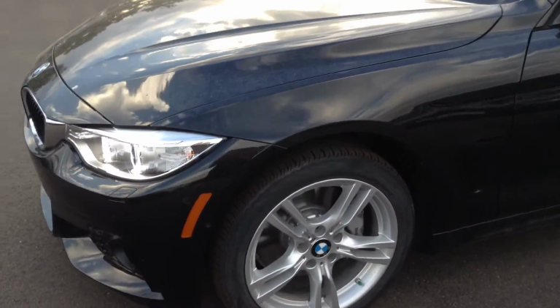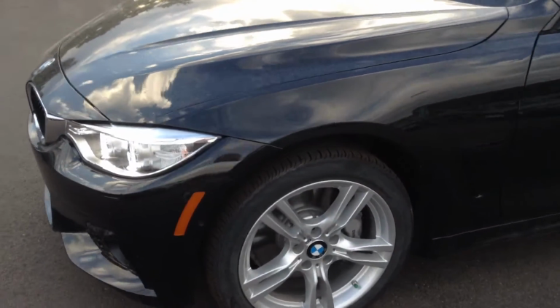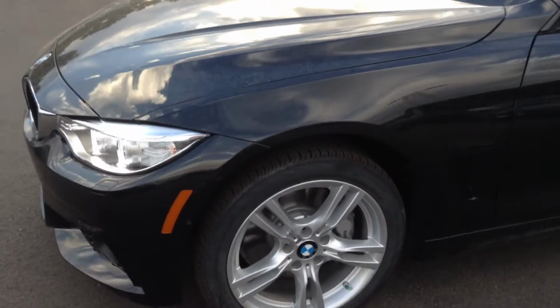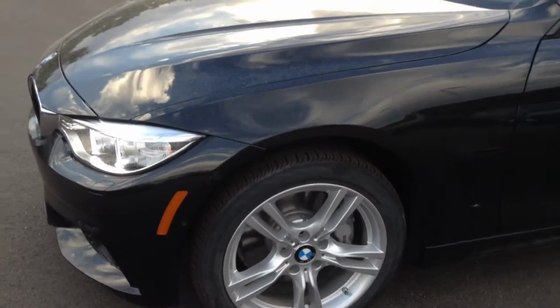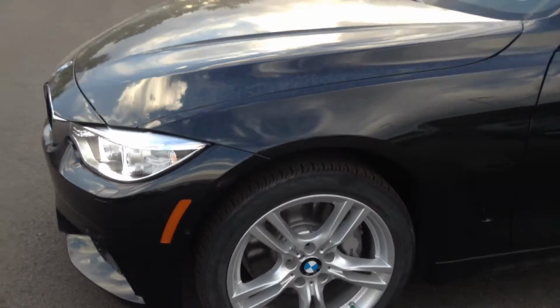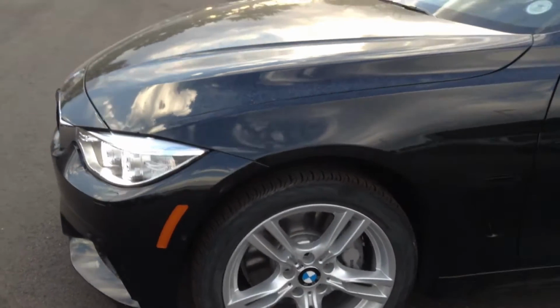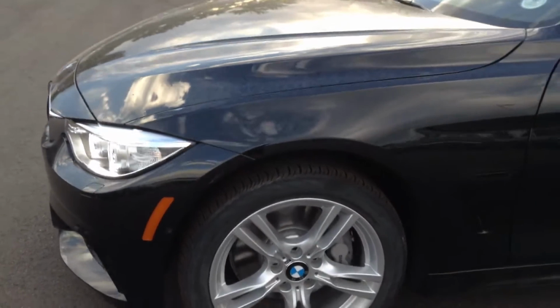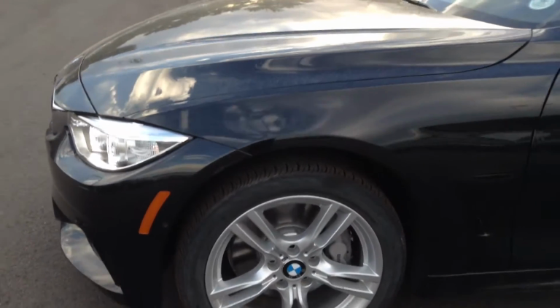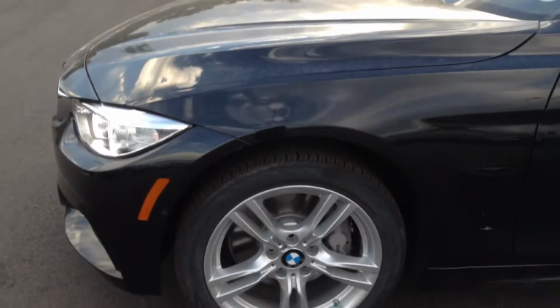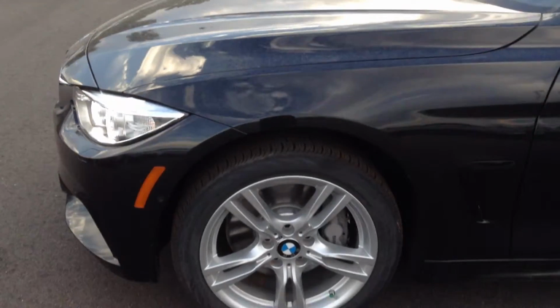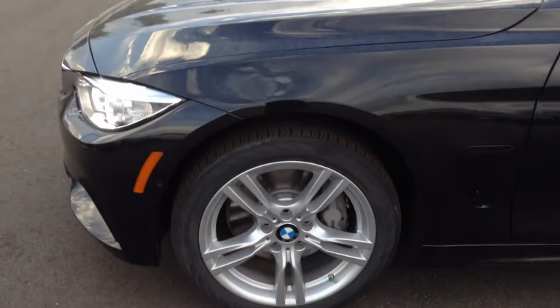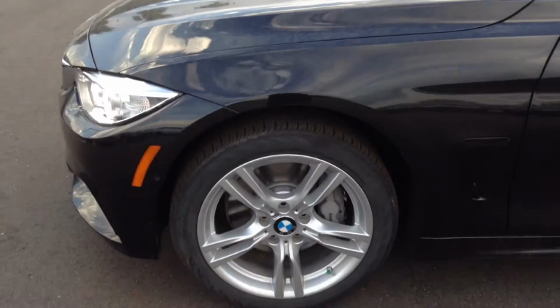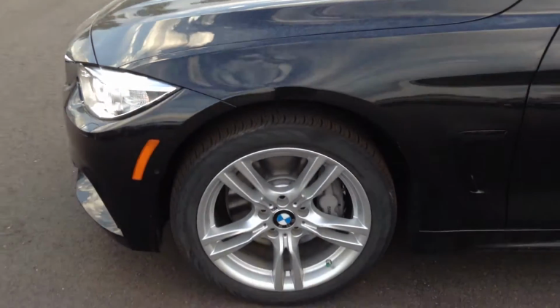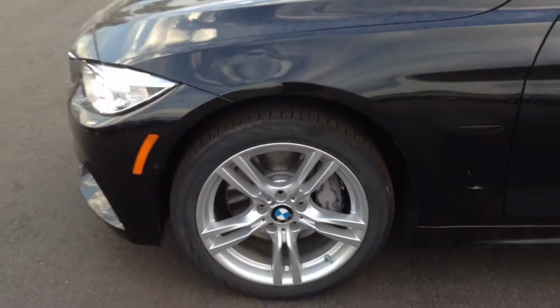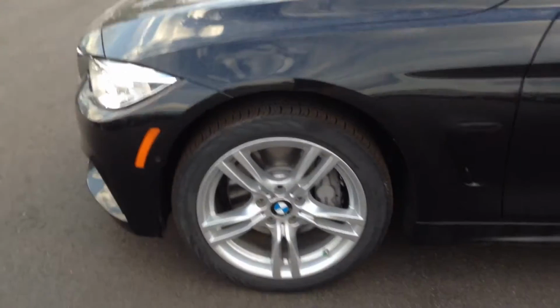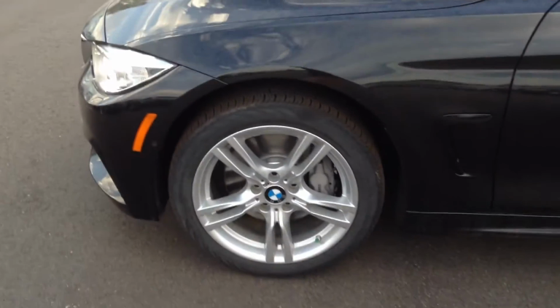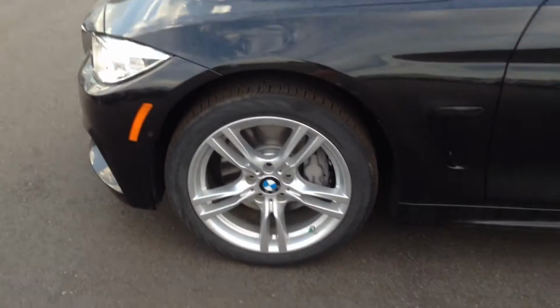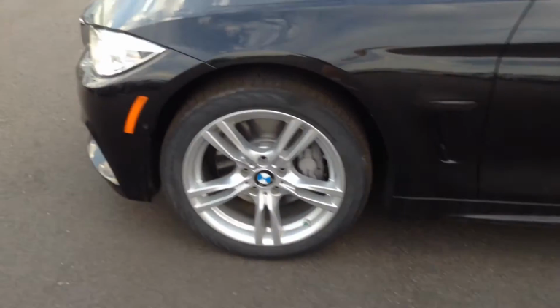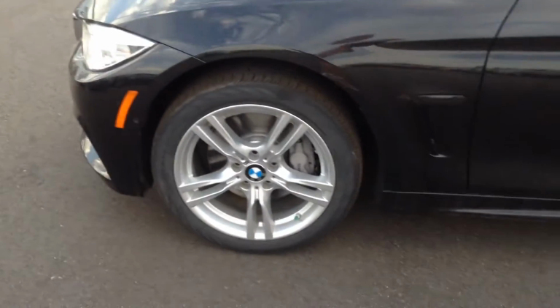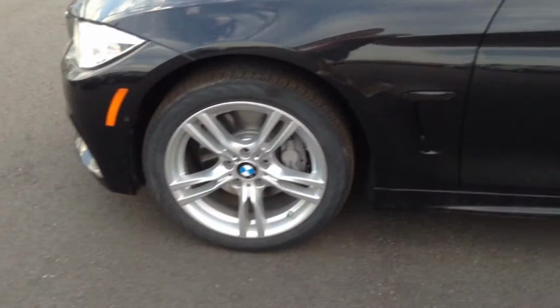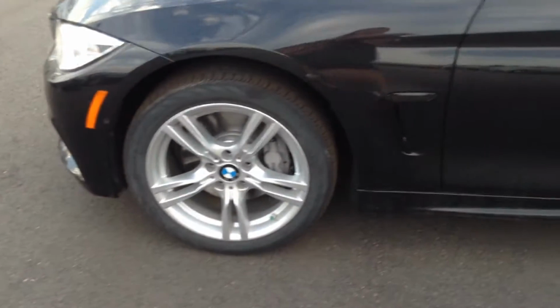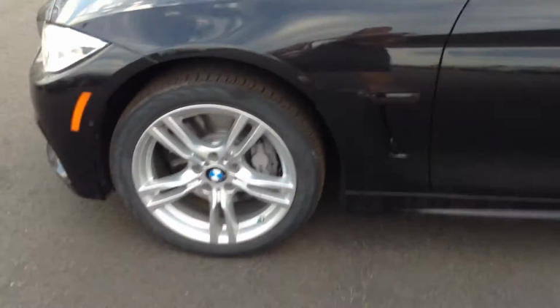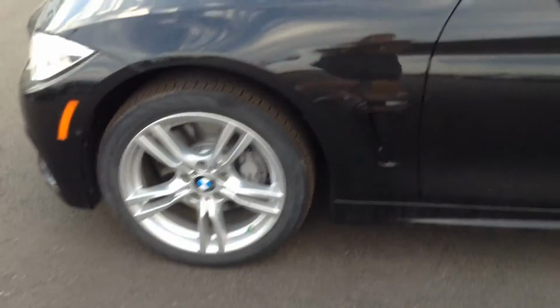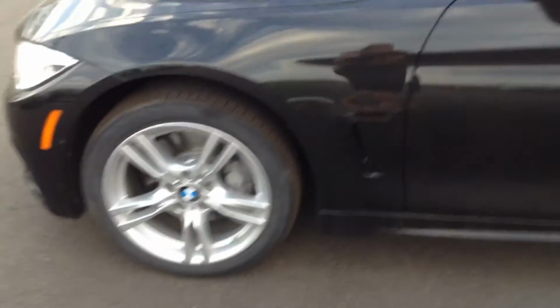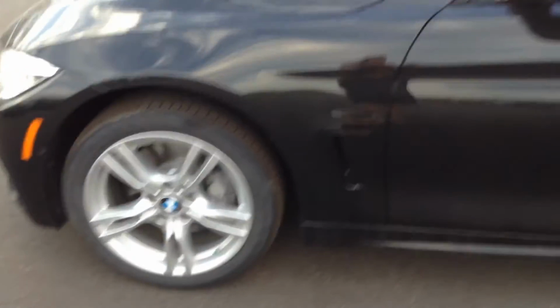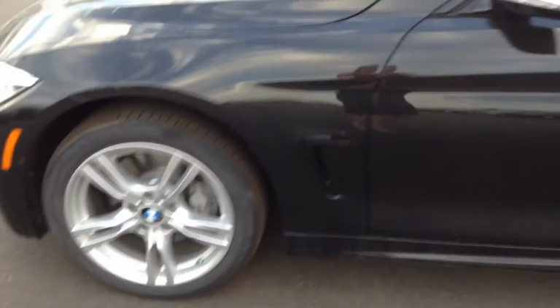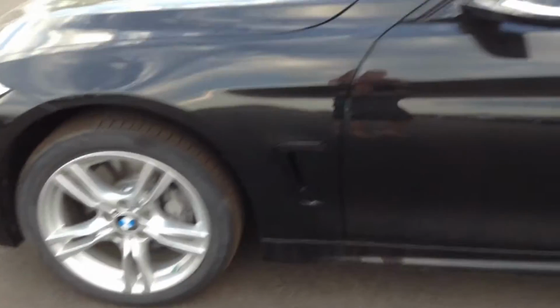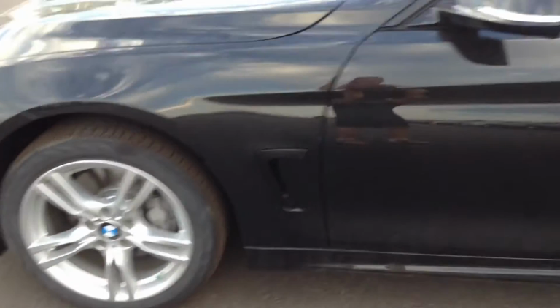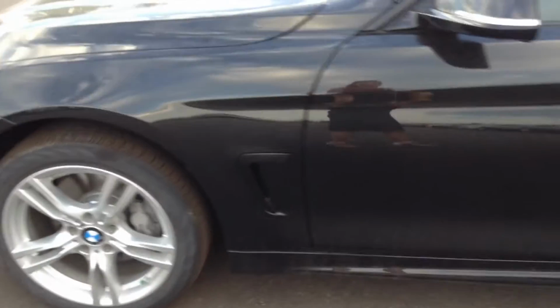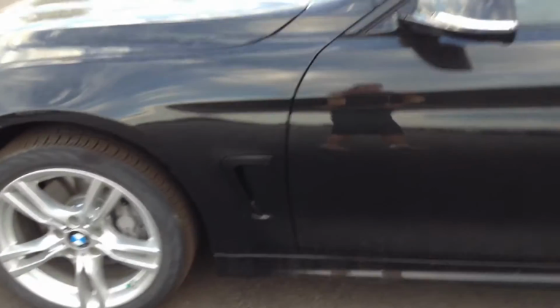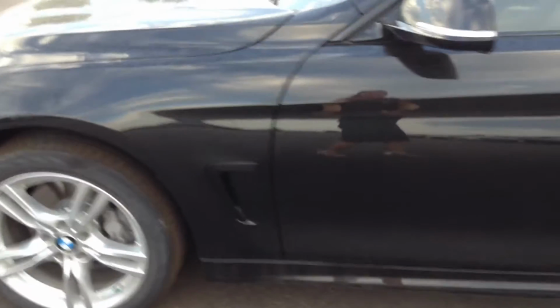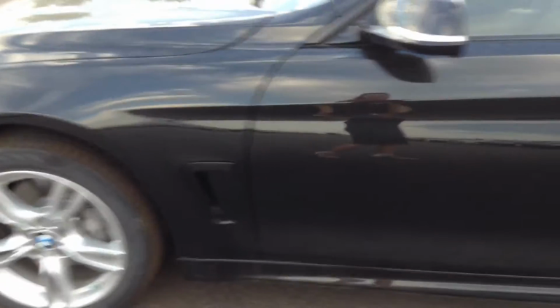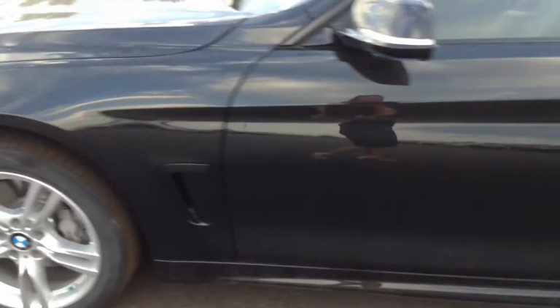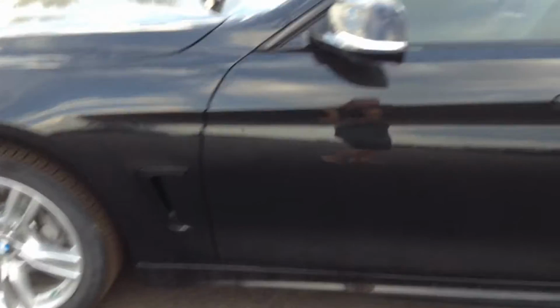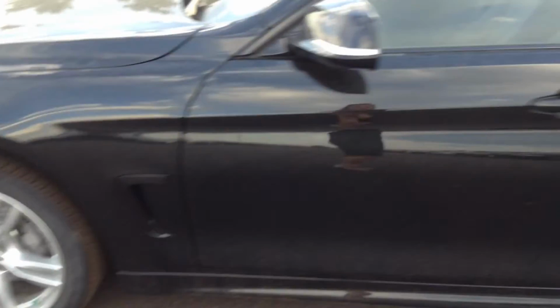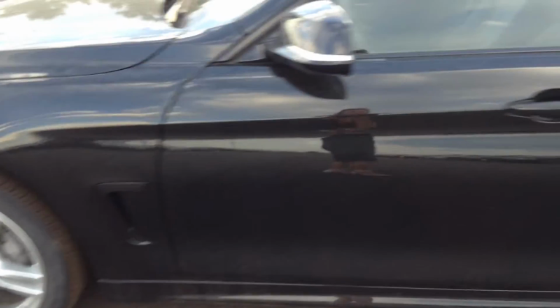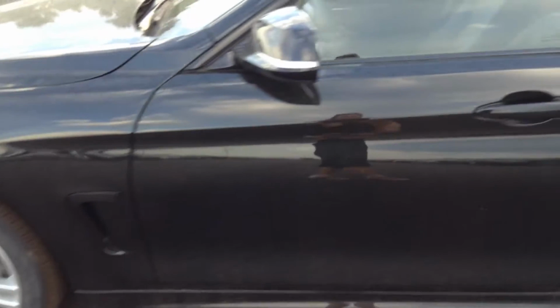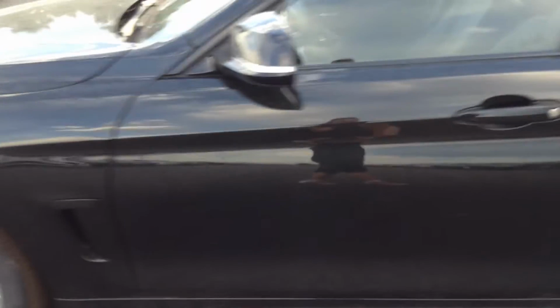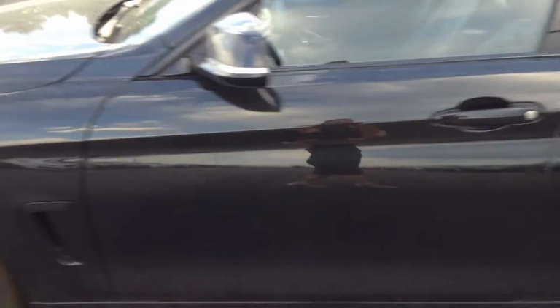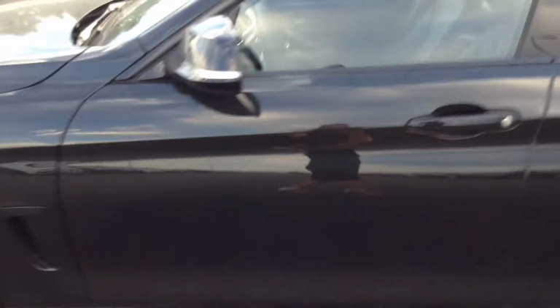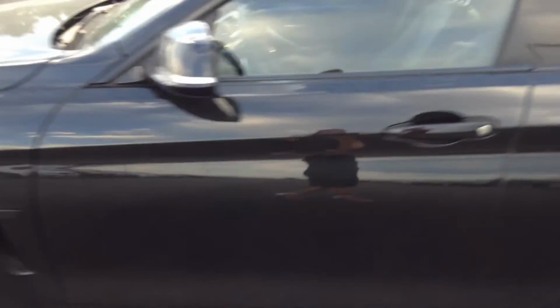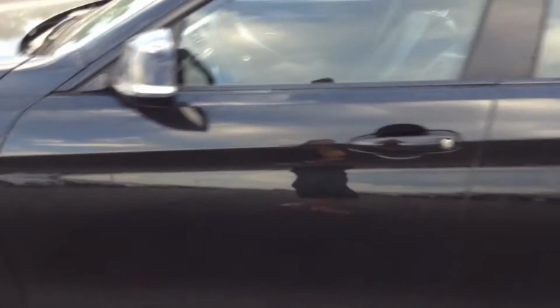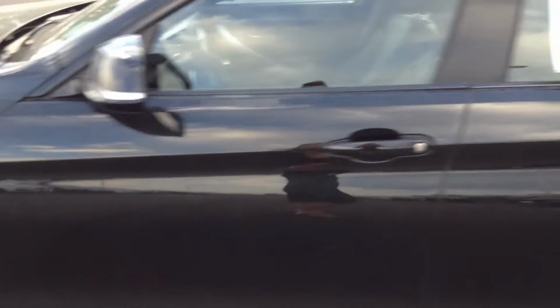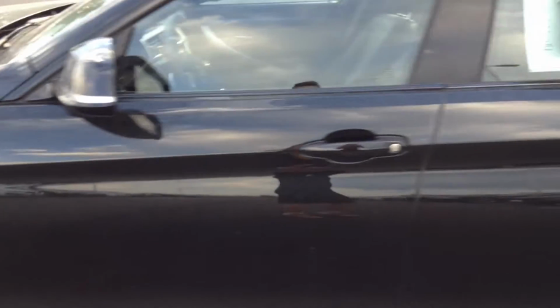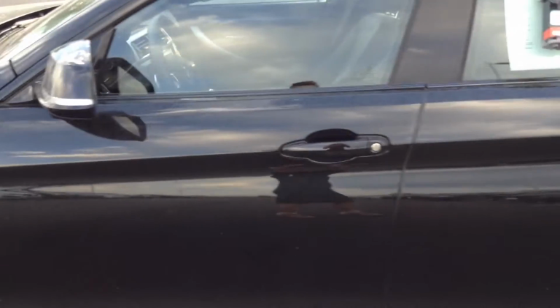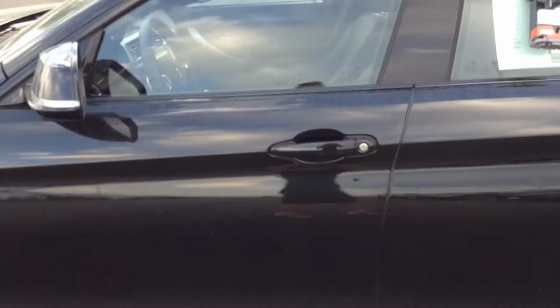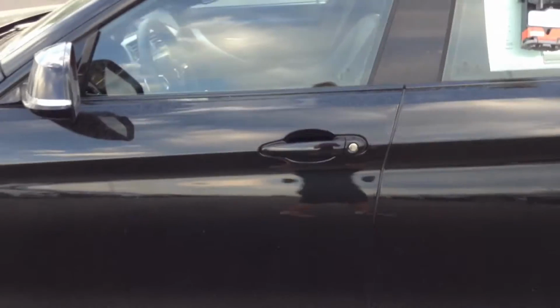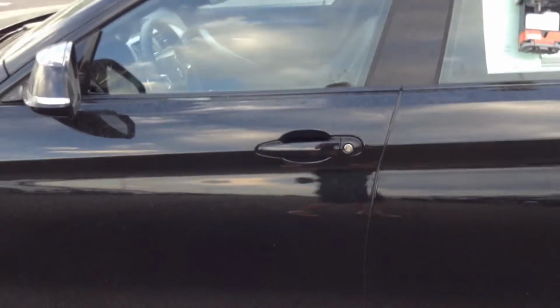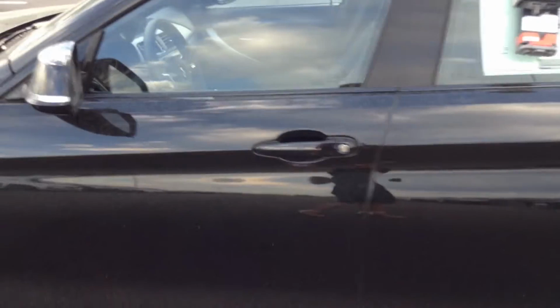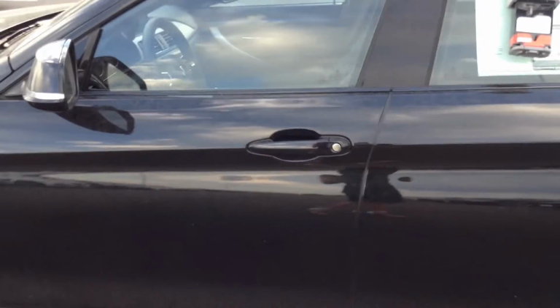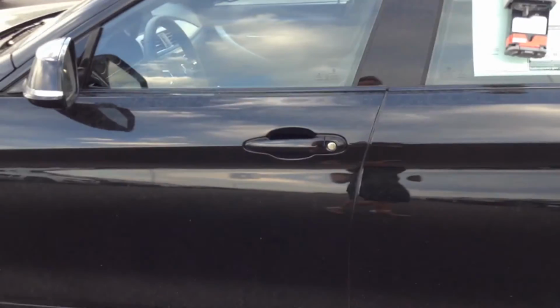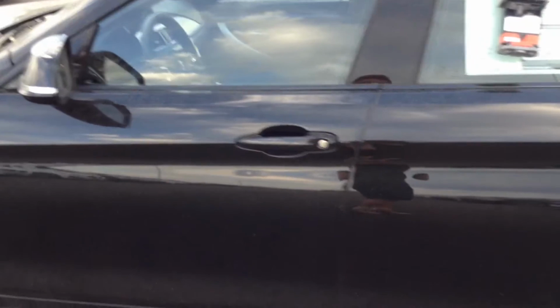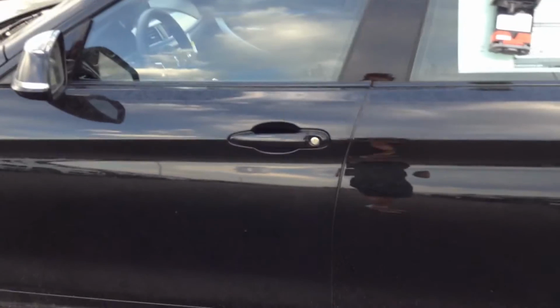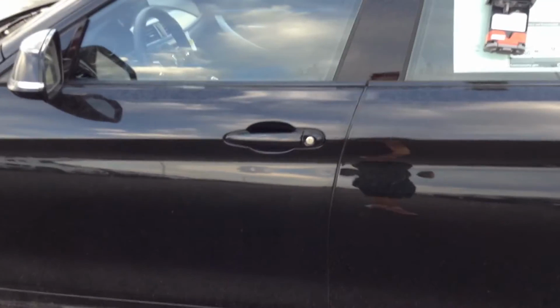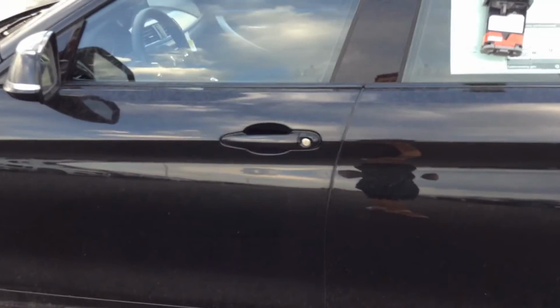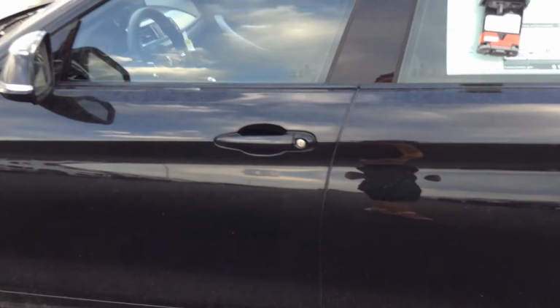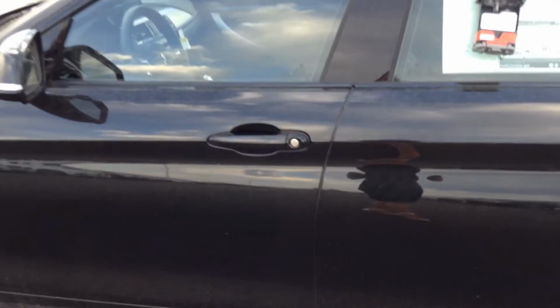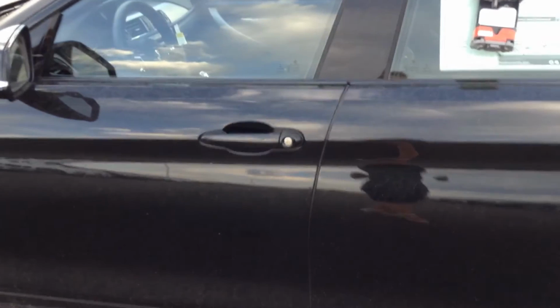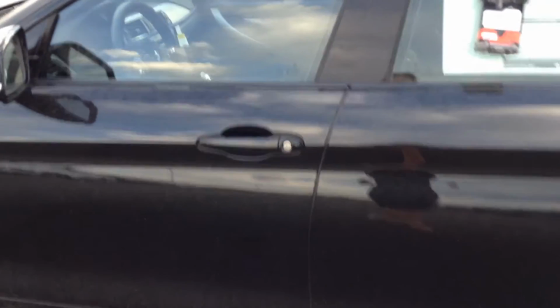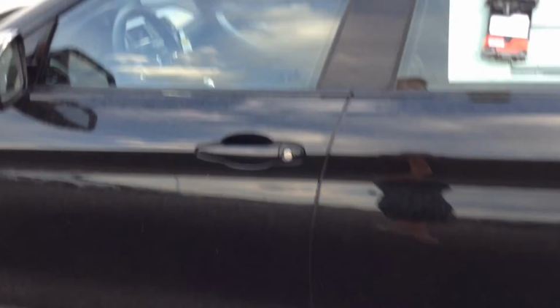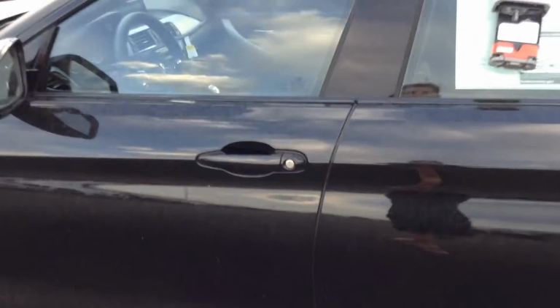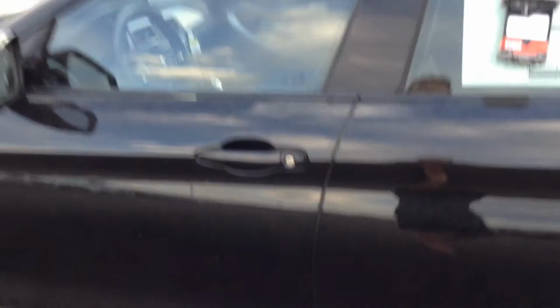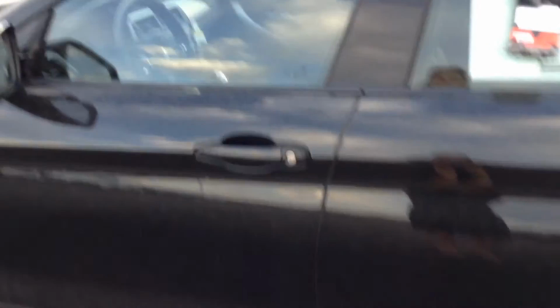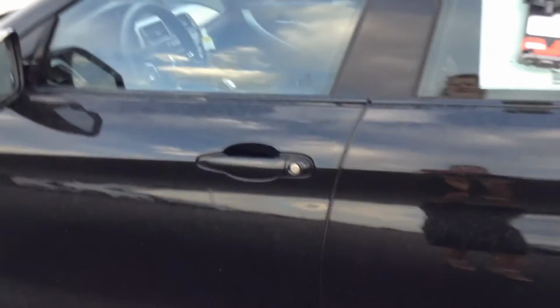We've got the M Sport wheels. It is a little dusty — it's been in our back lot, so I apologize. It is a beautiful color.